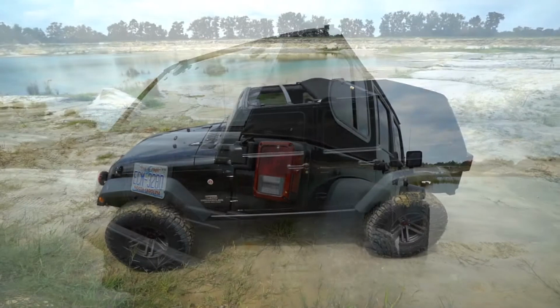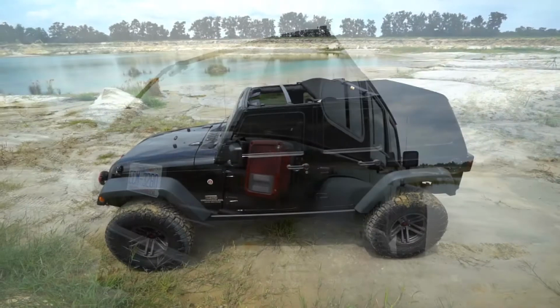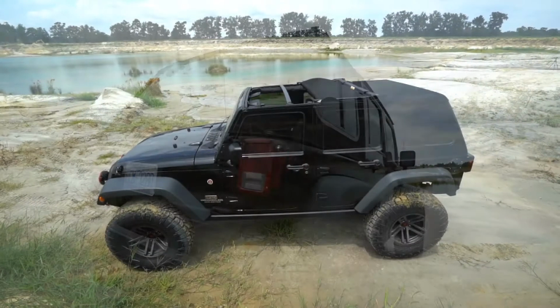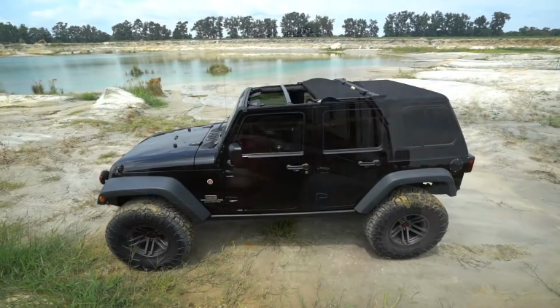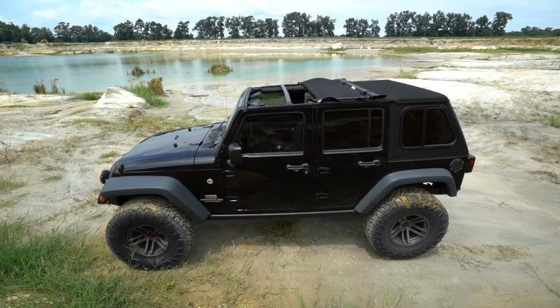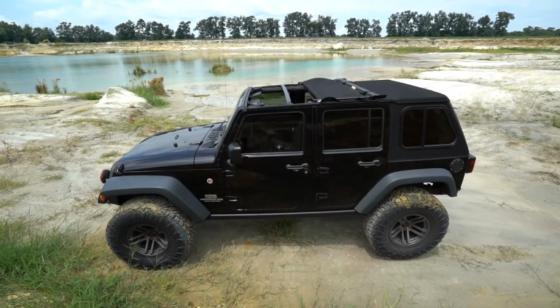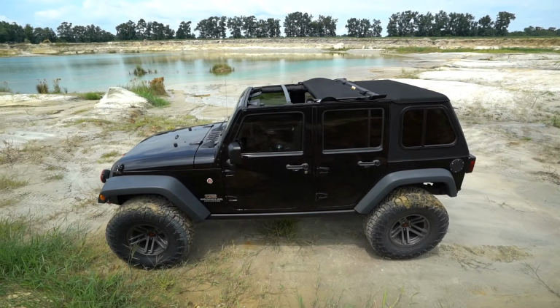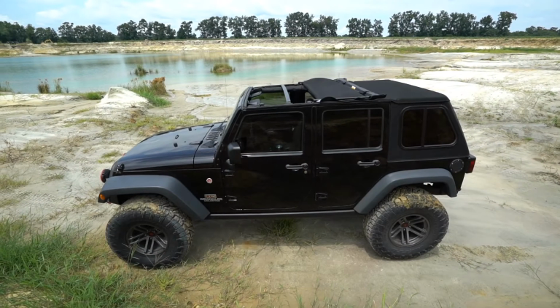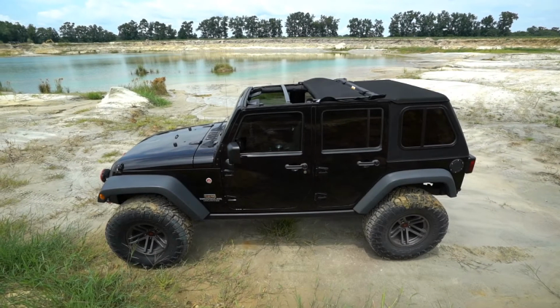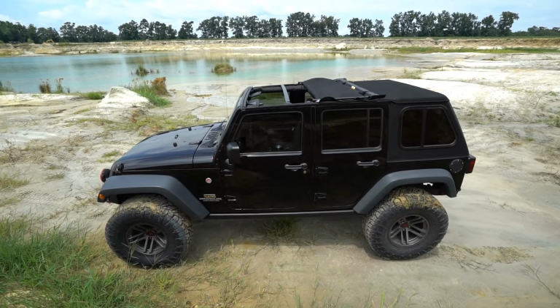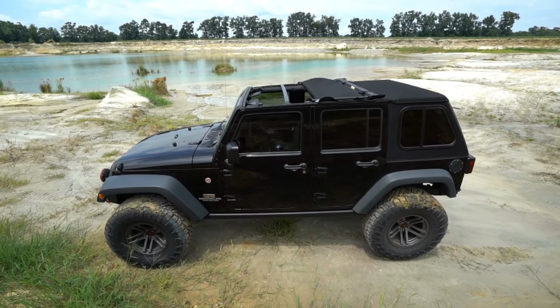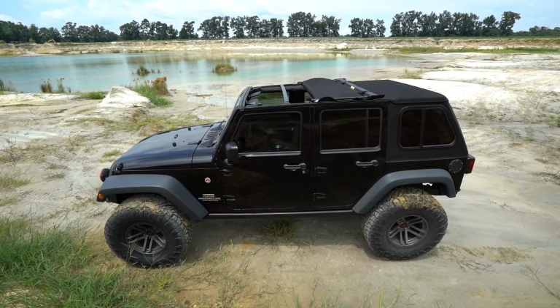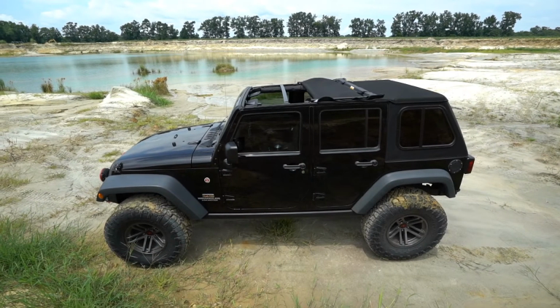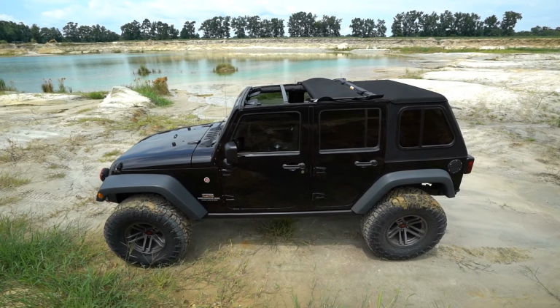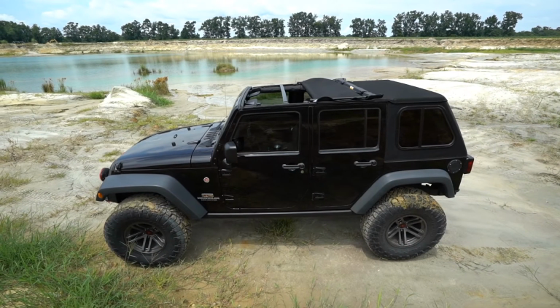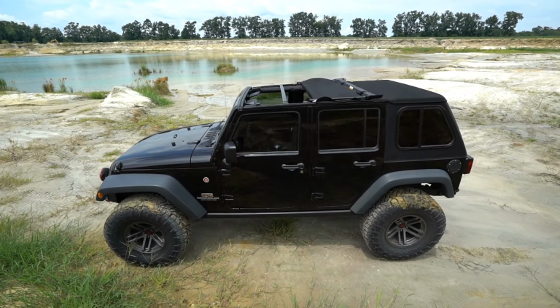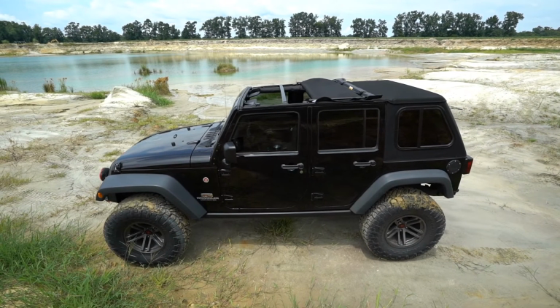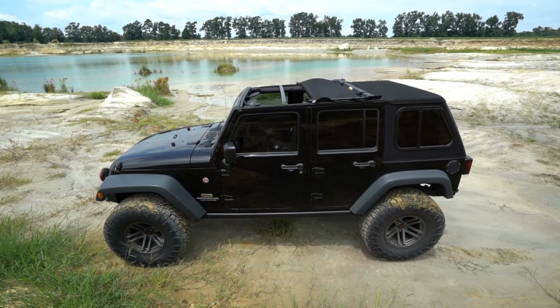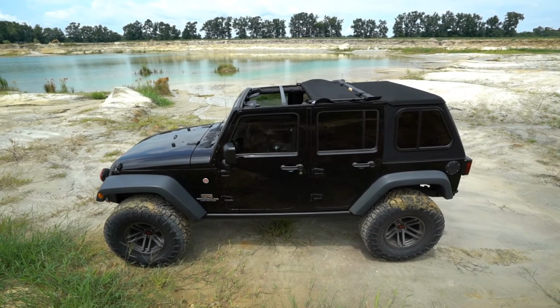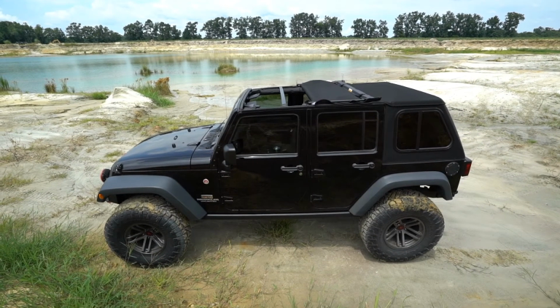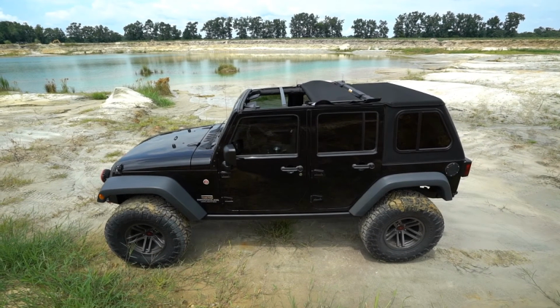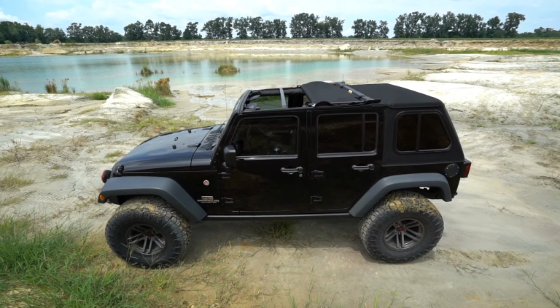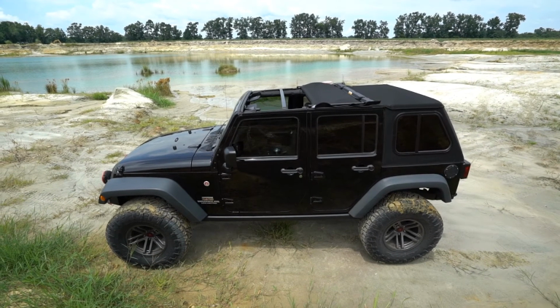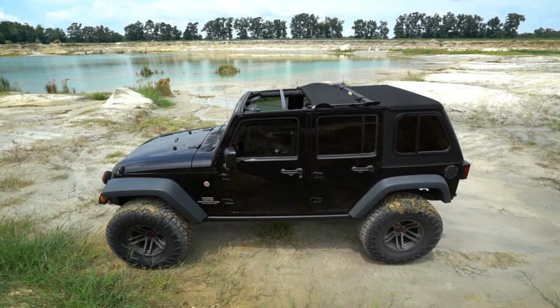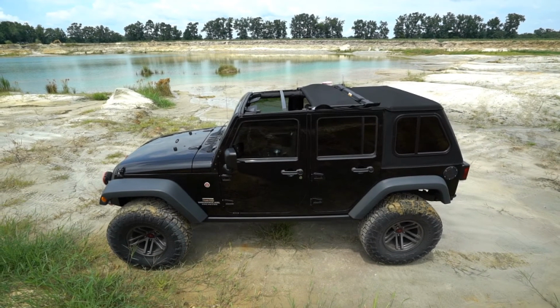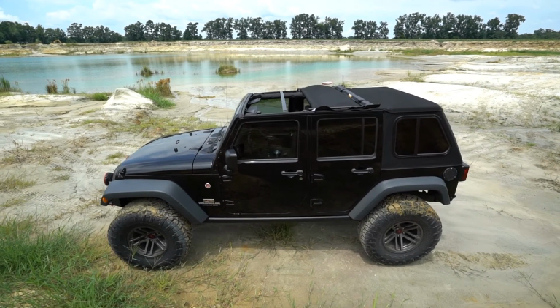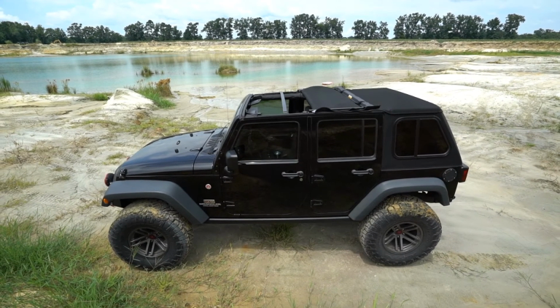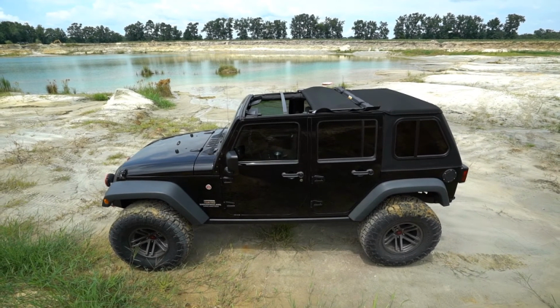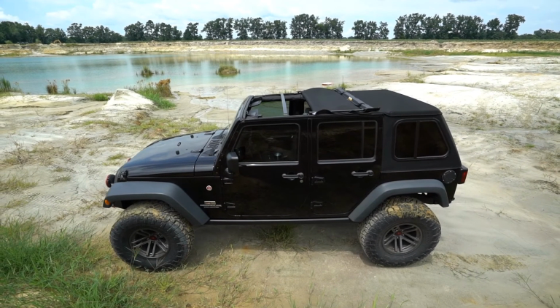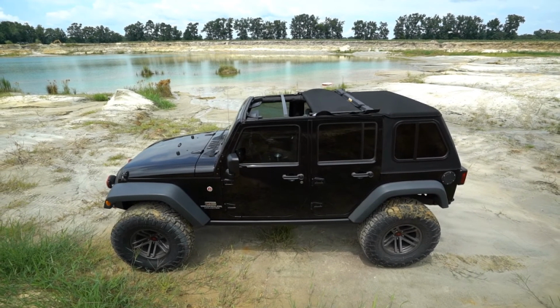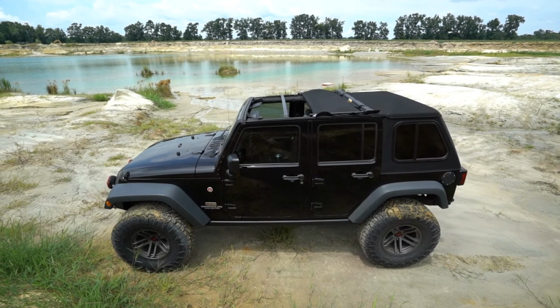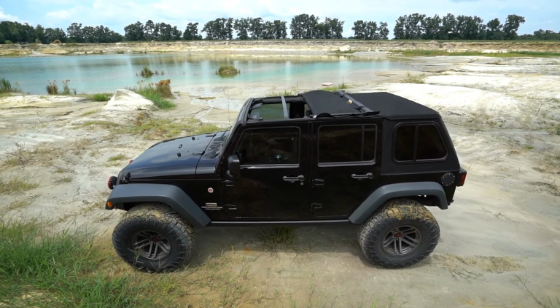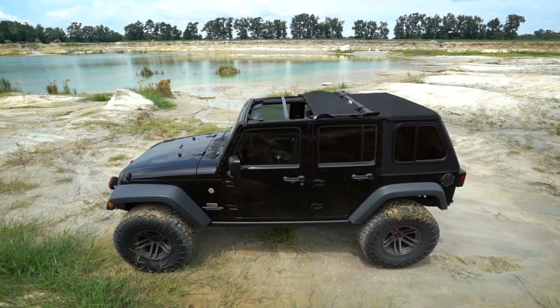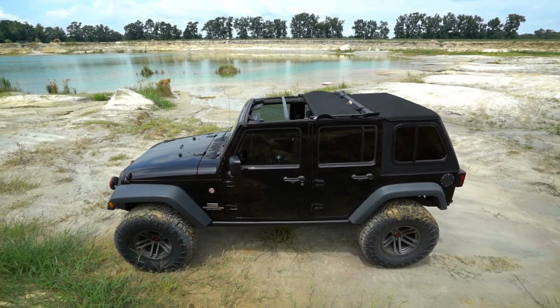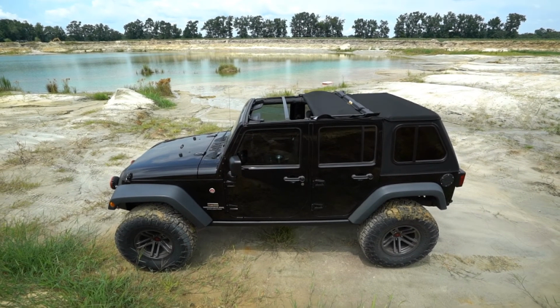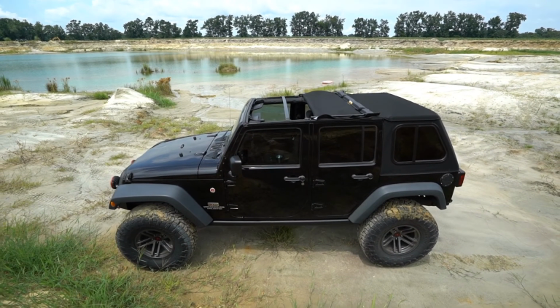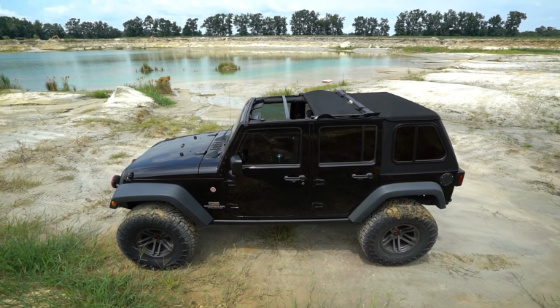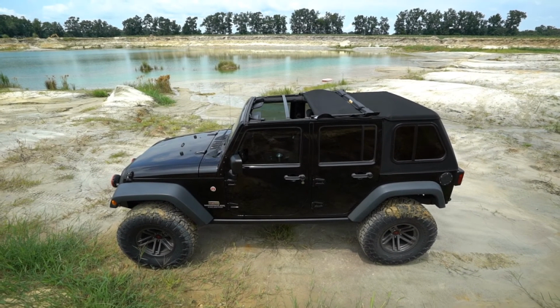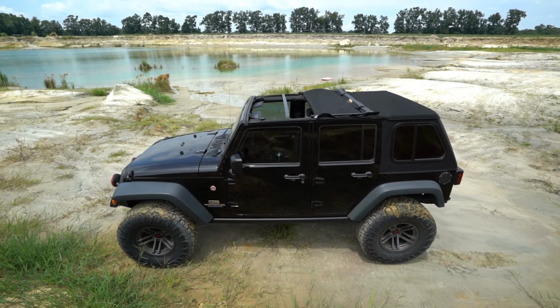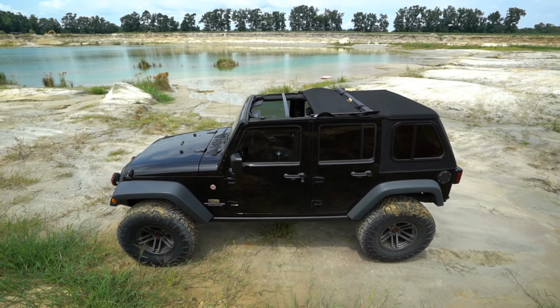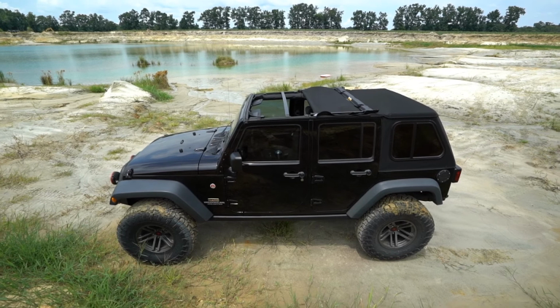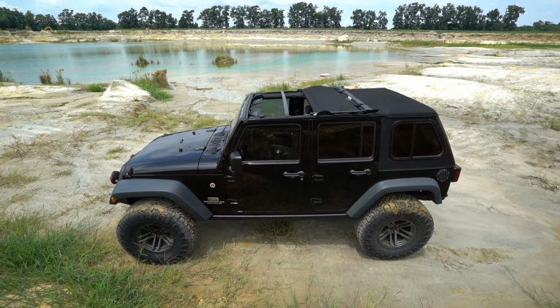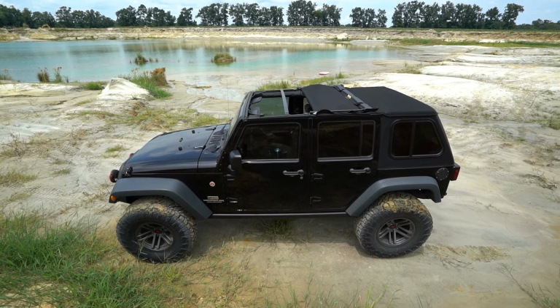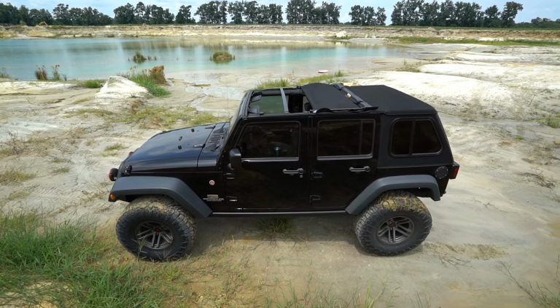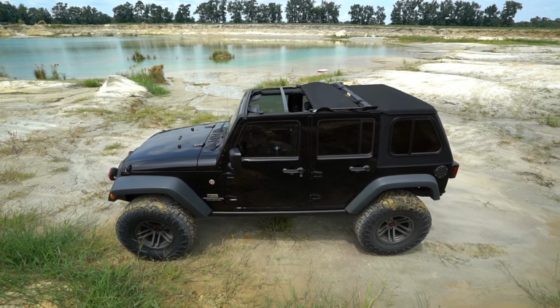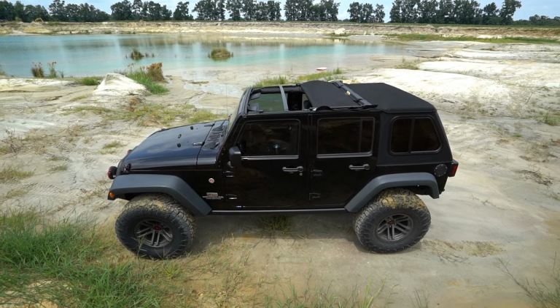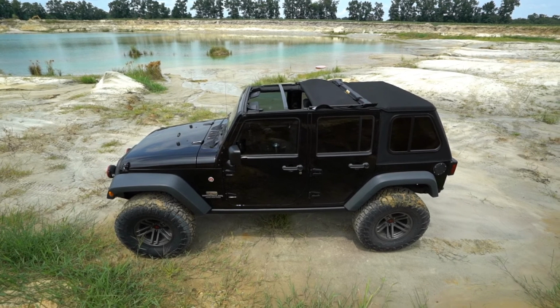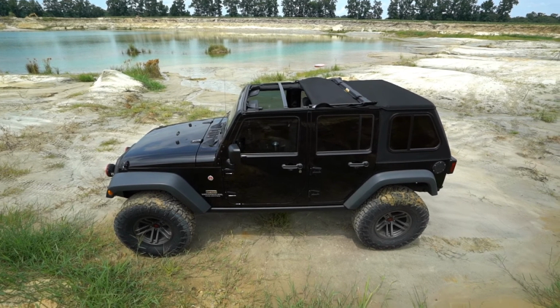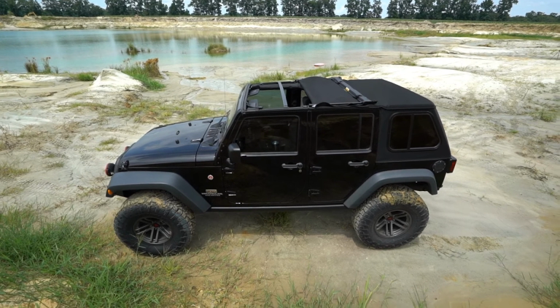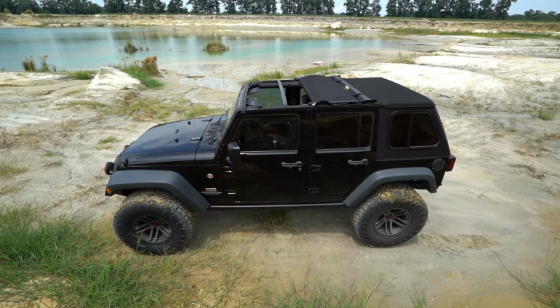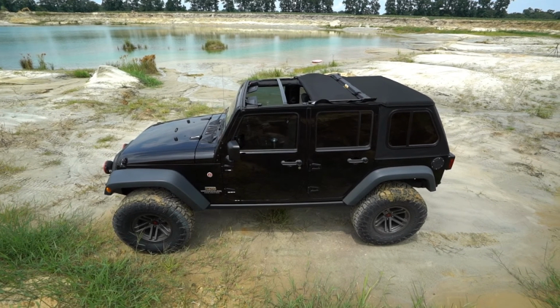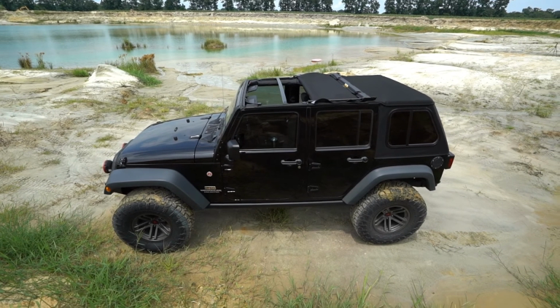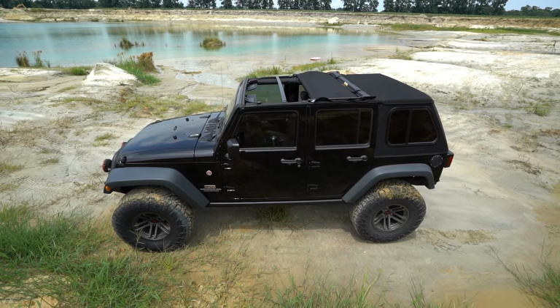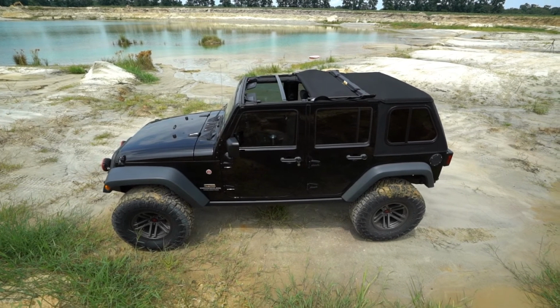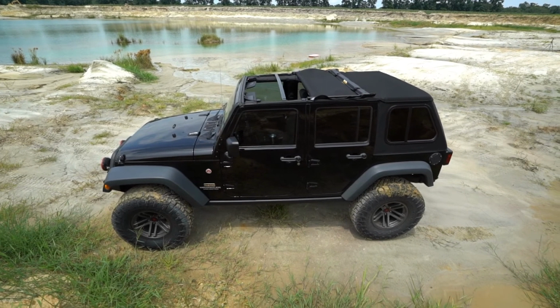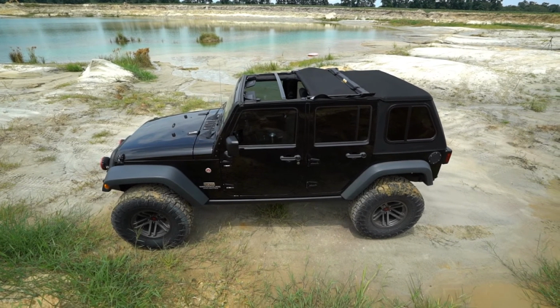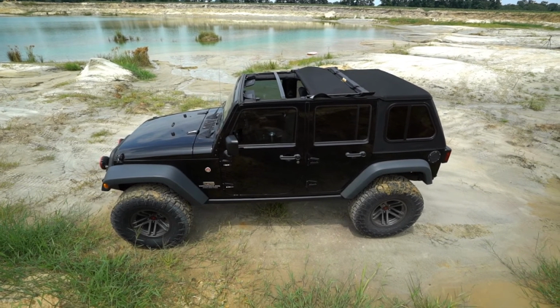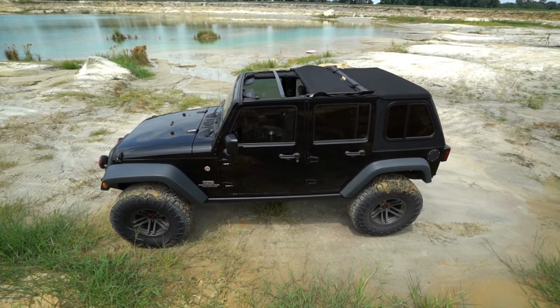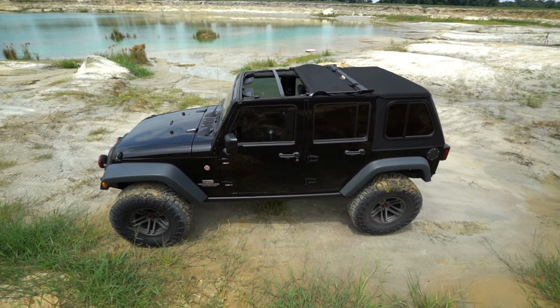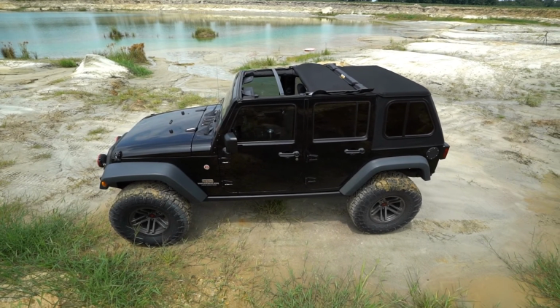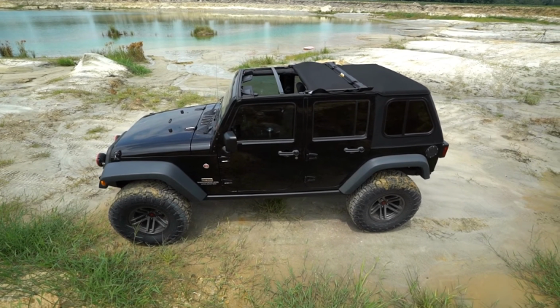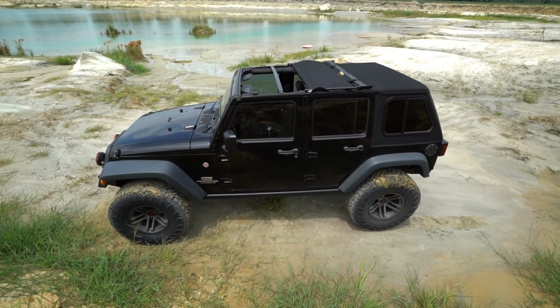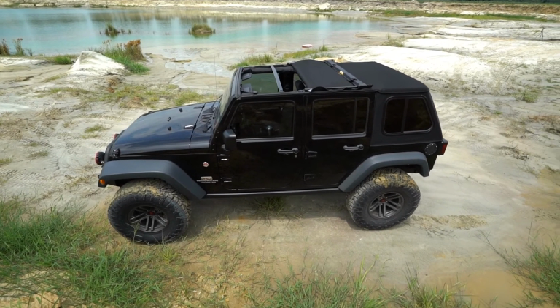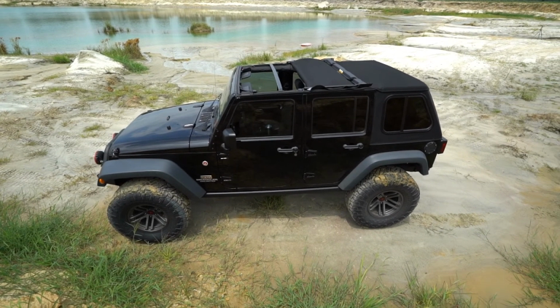For those looking for some sunlight on the go, the Trek Top features a sunrider feature which allows you to quickly and easily fold back the front portion of the top.